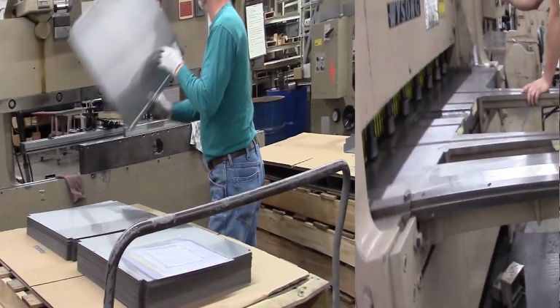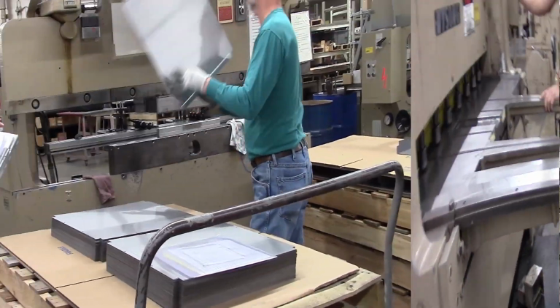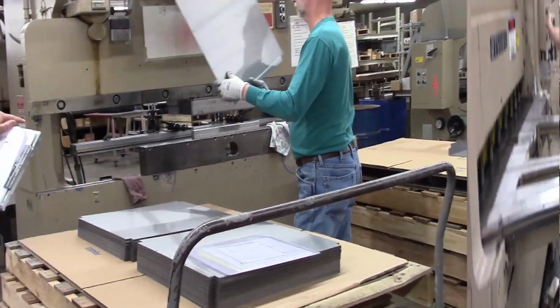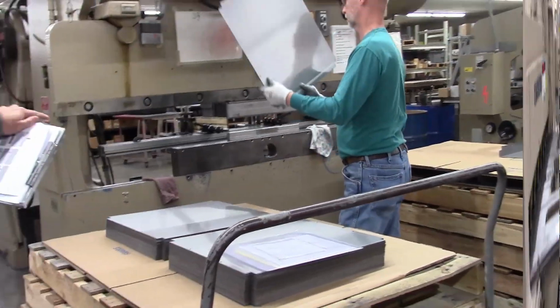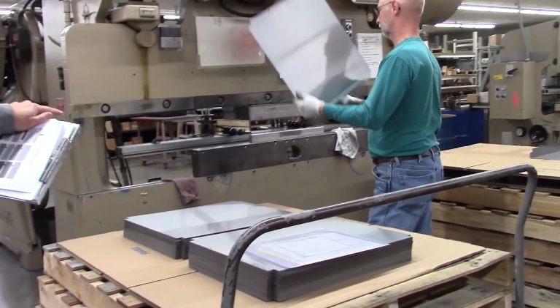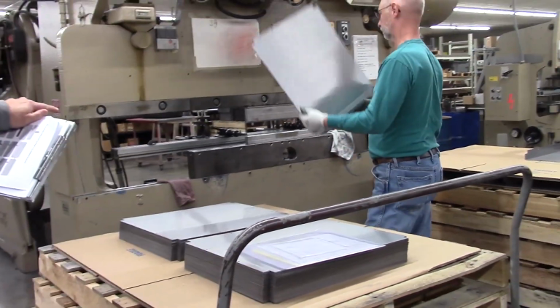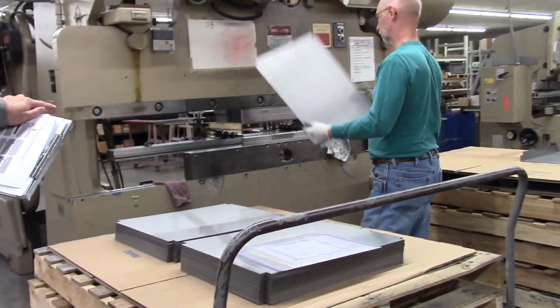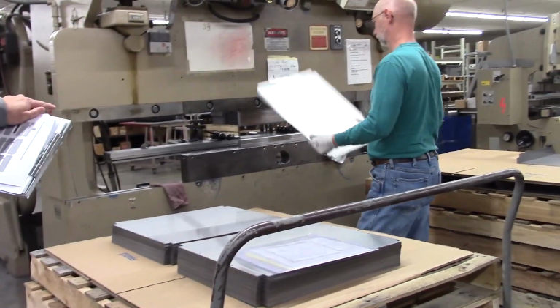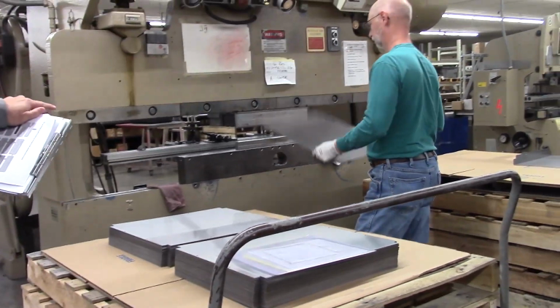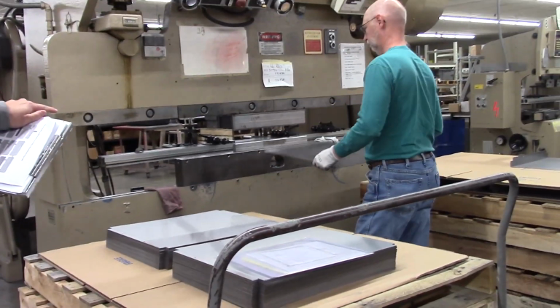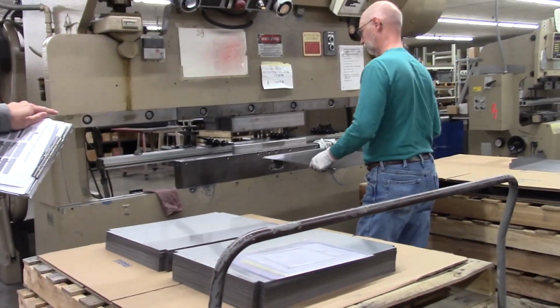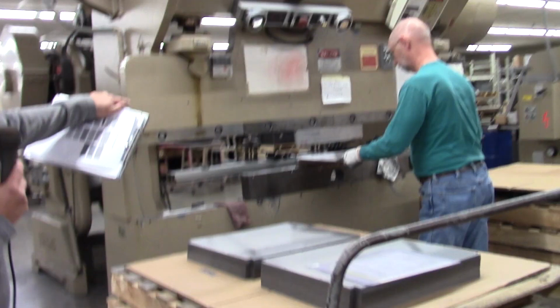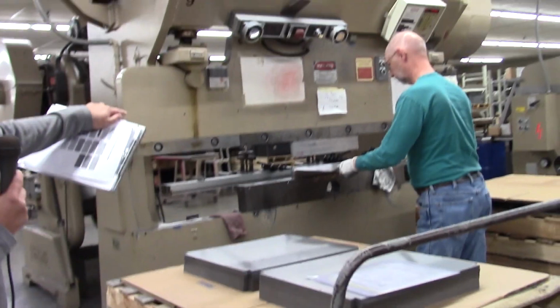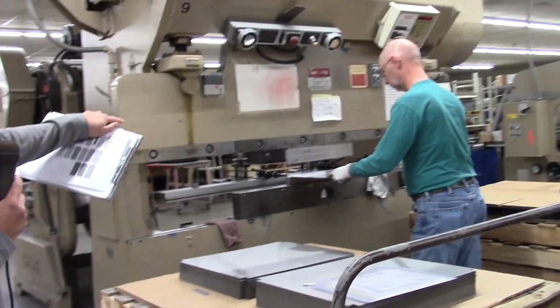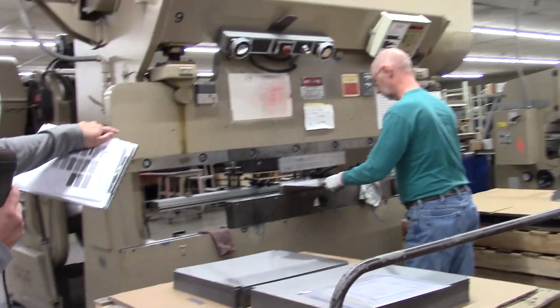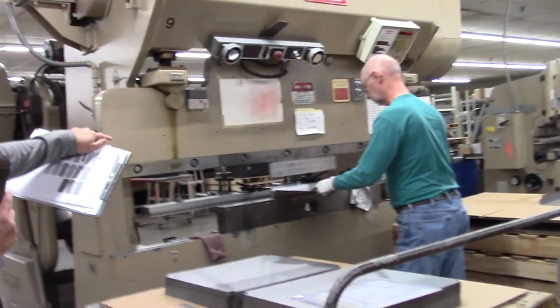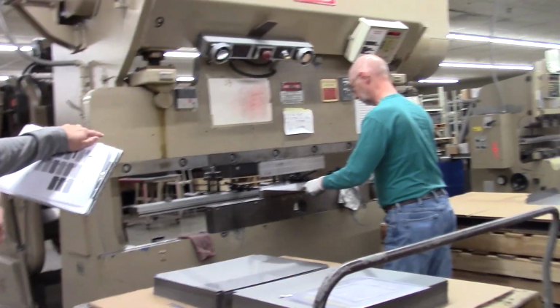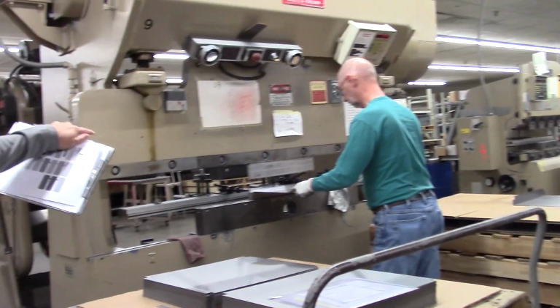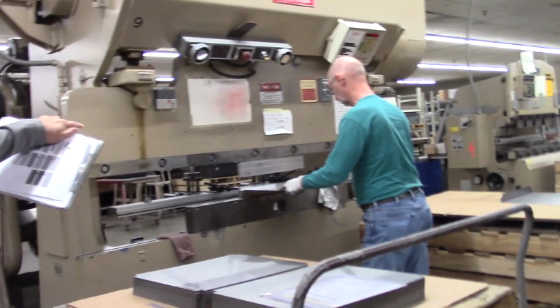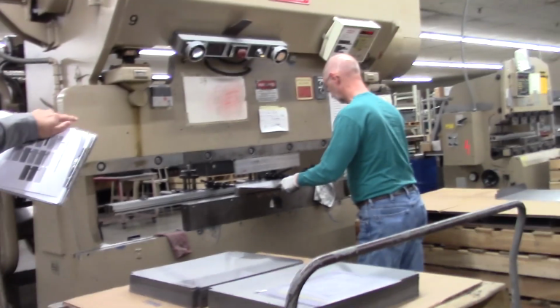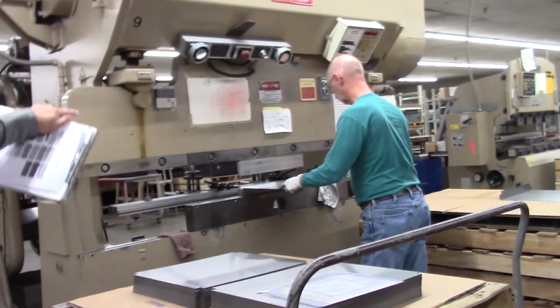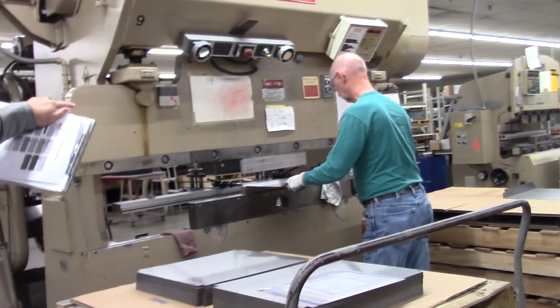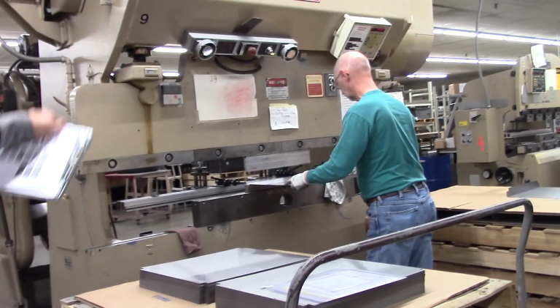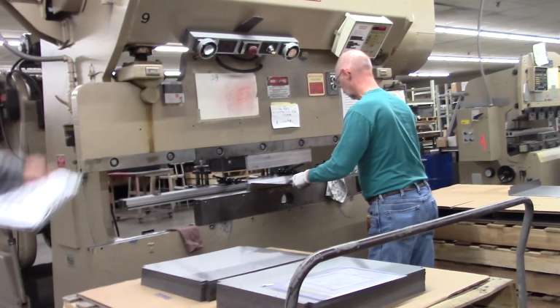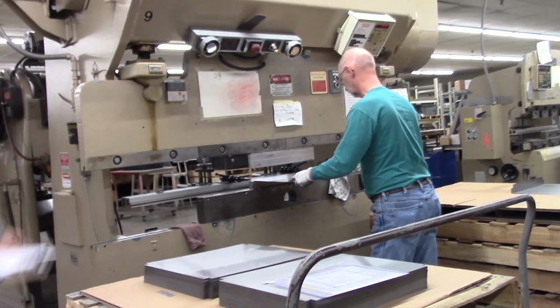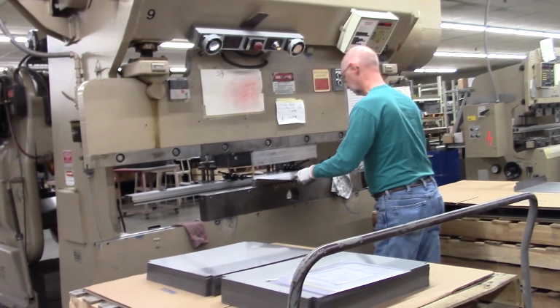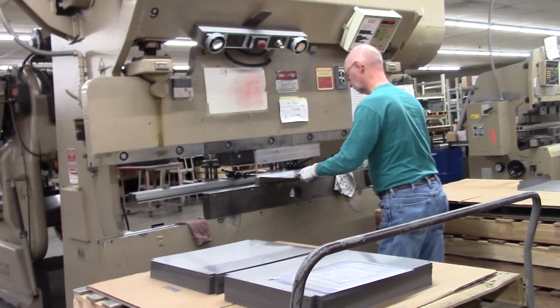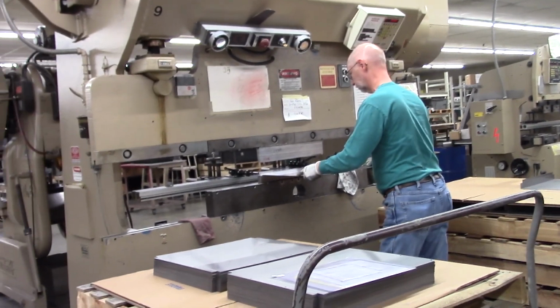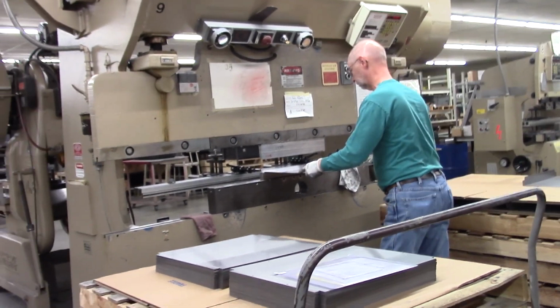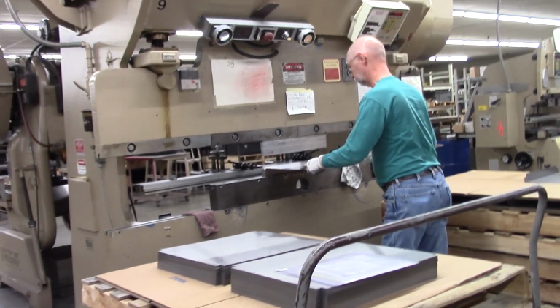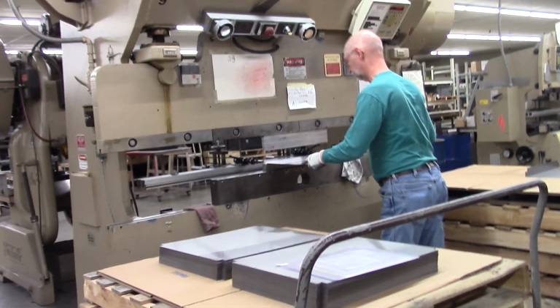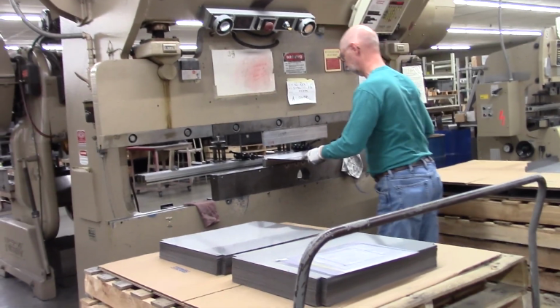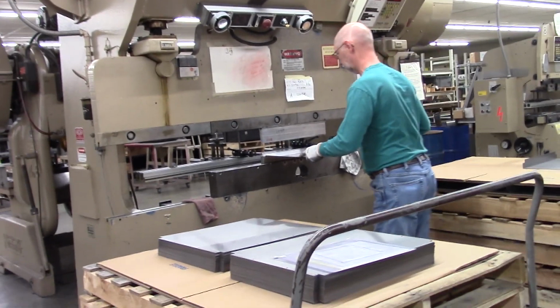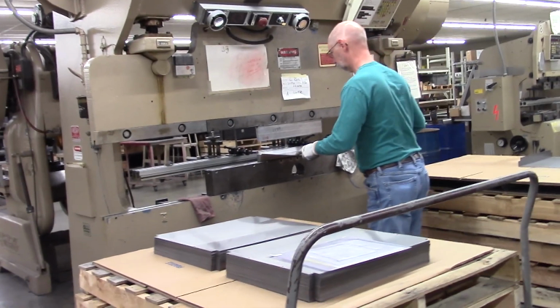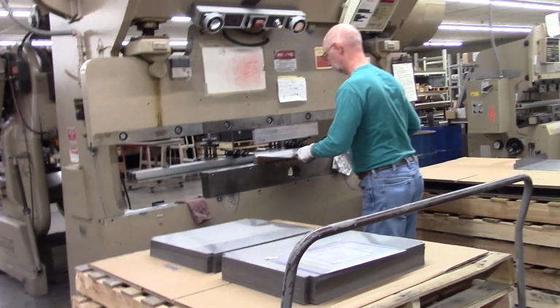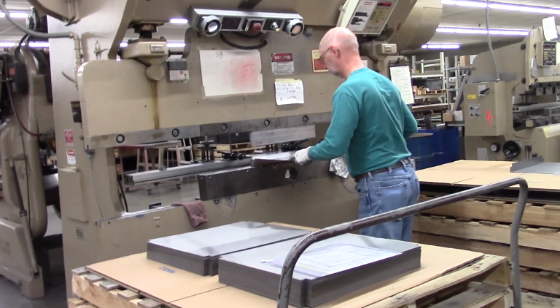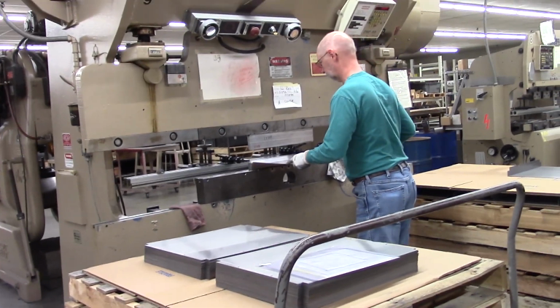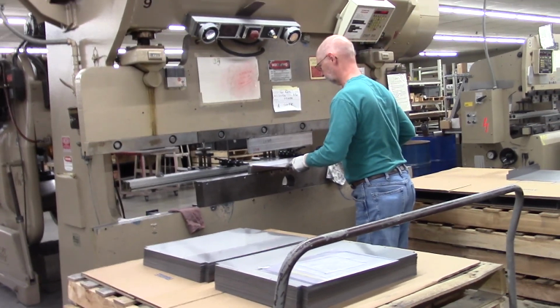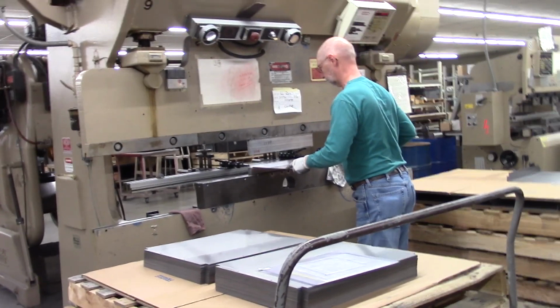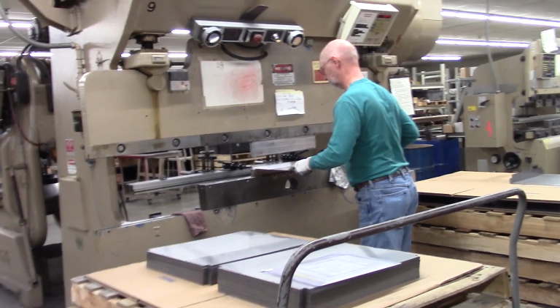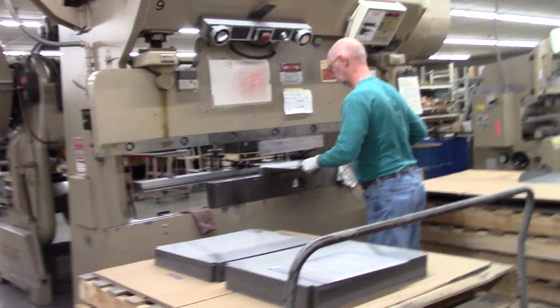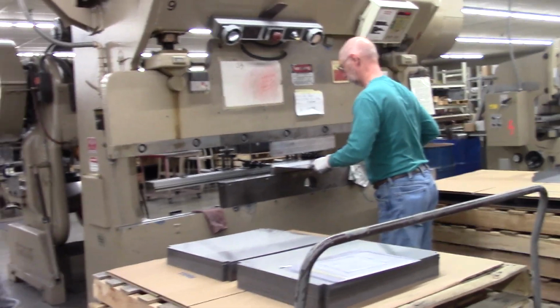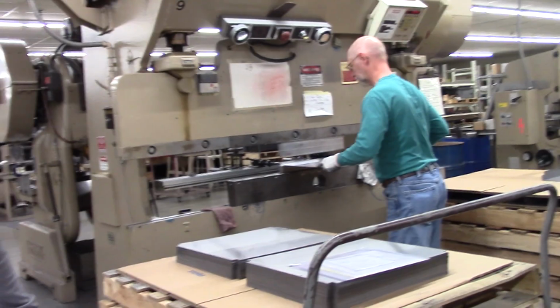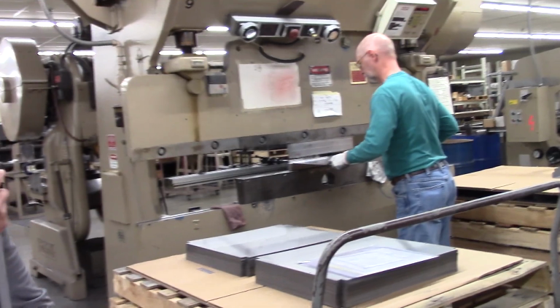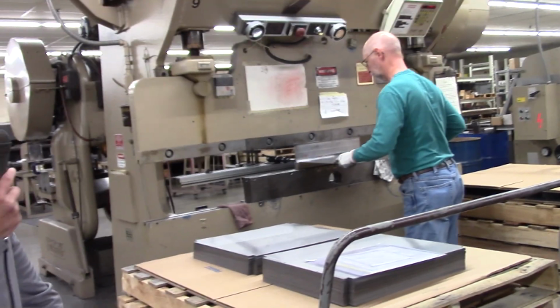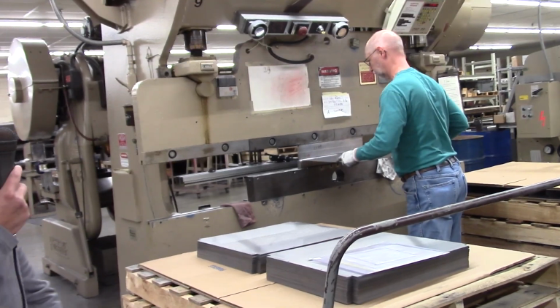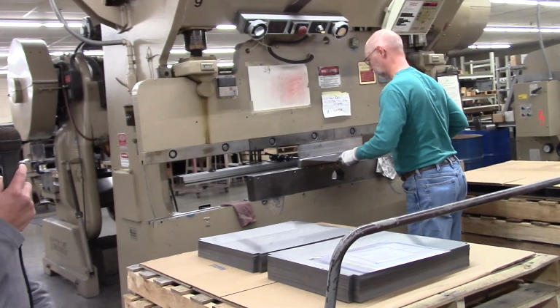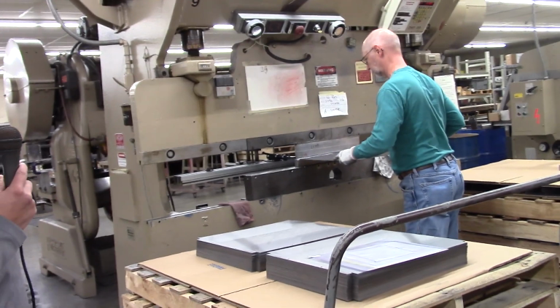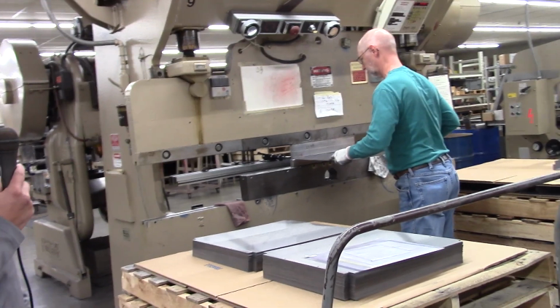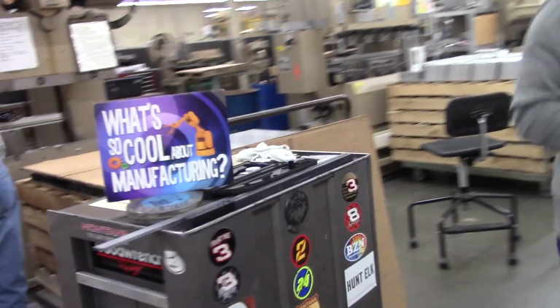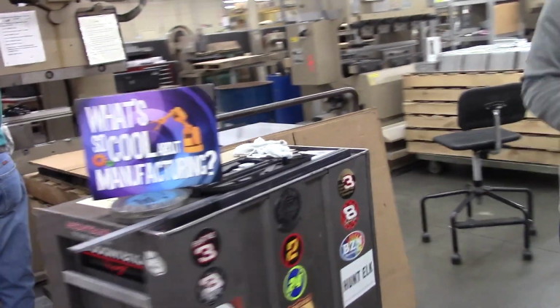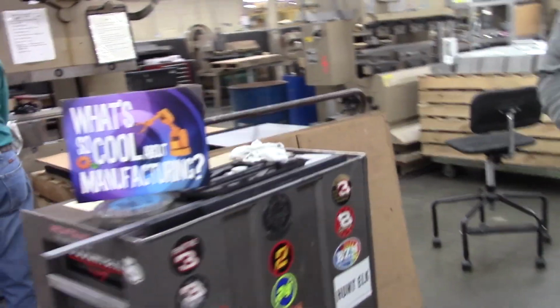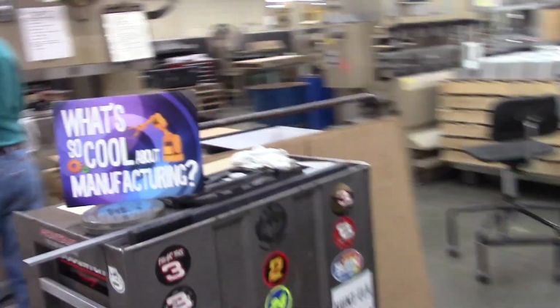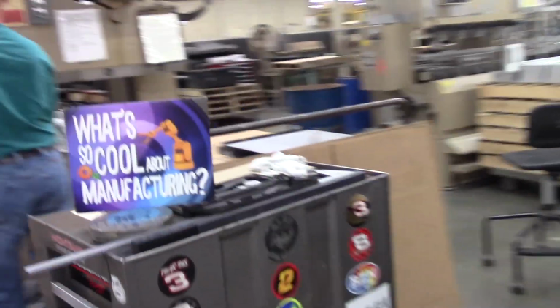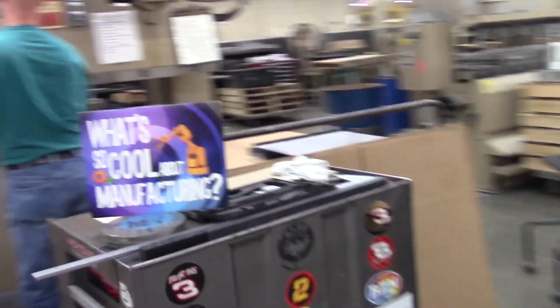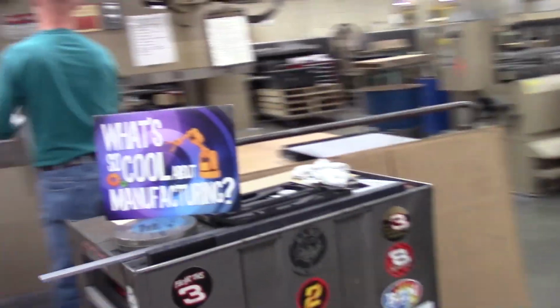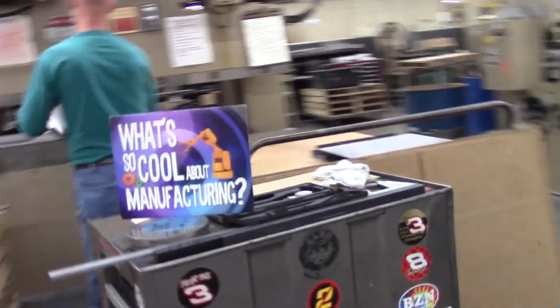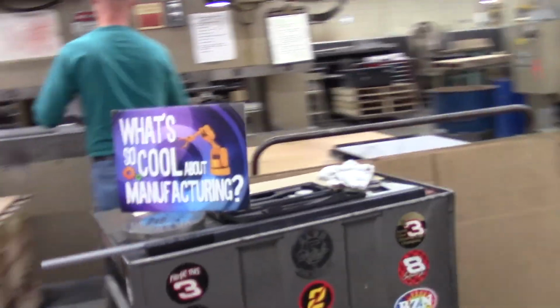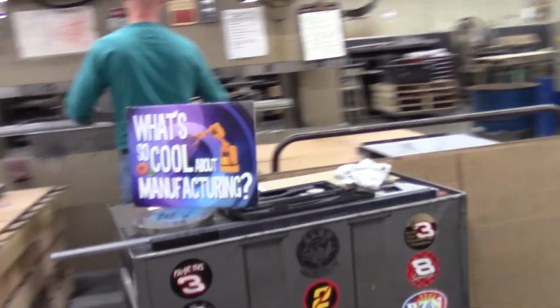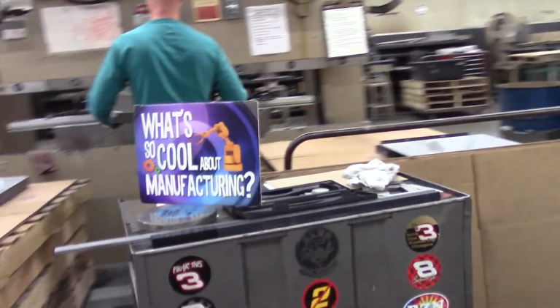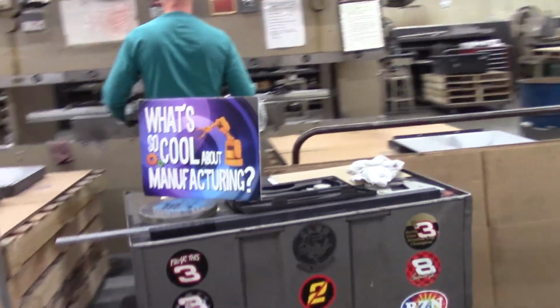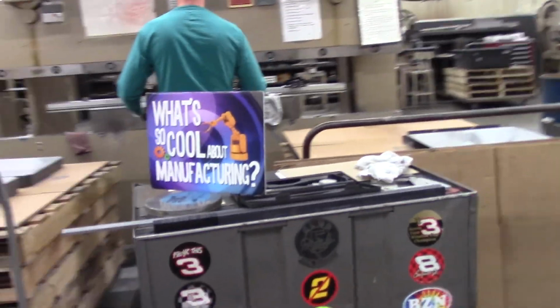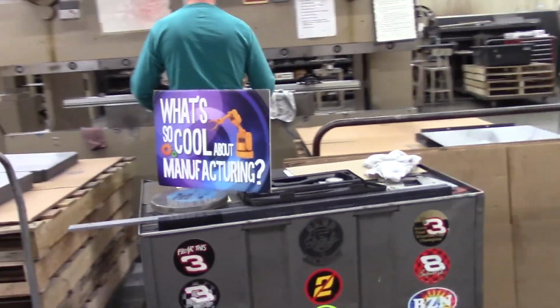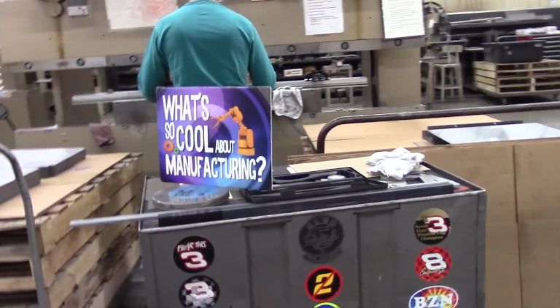We're in the bending department. And when that top part of the machine comes down, it's going to bend it at a certain angle.